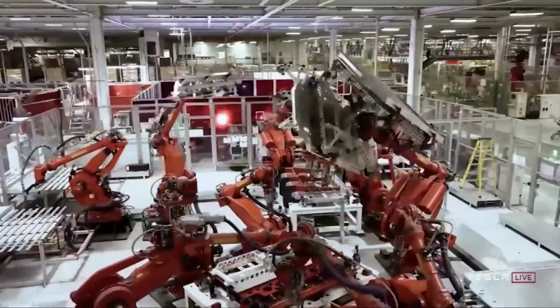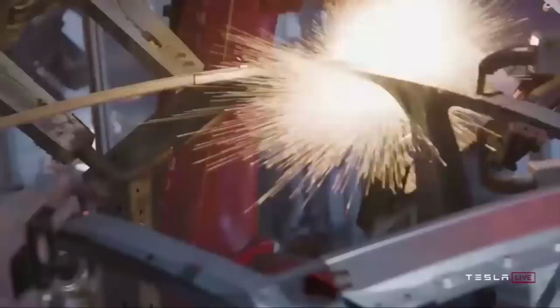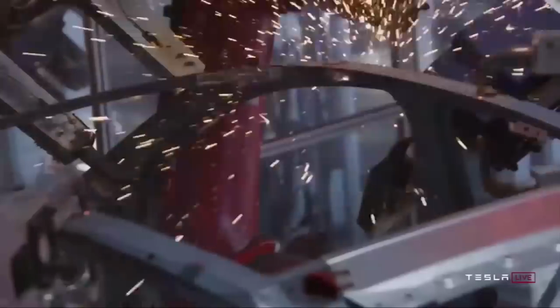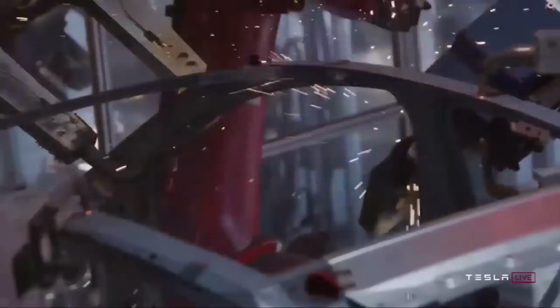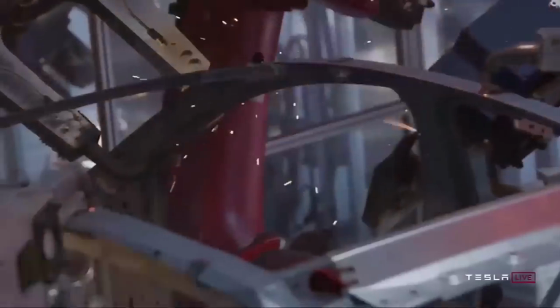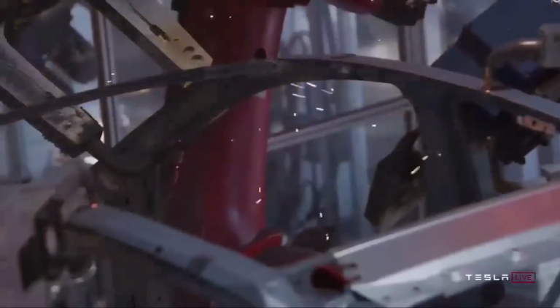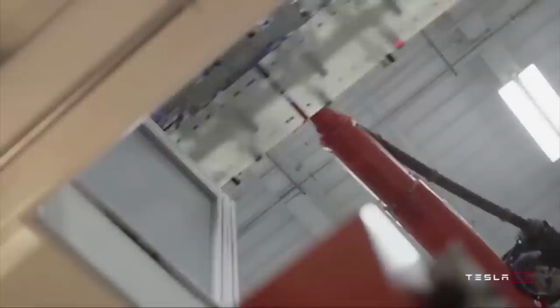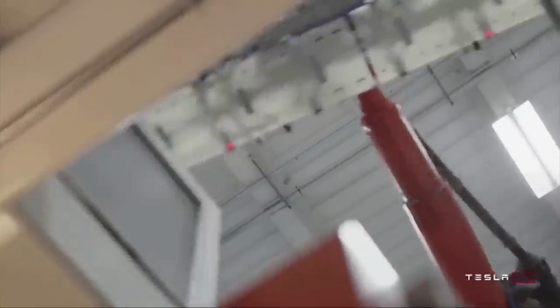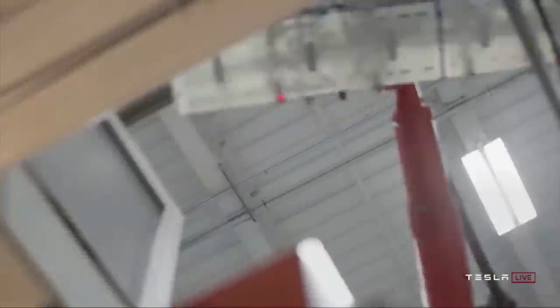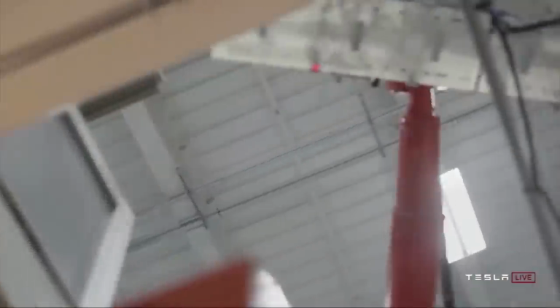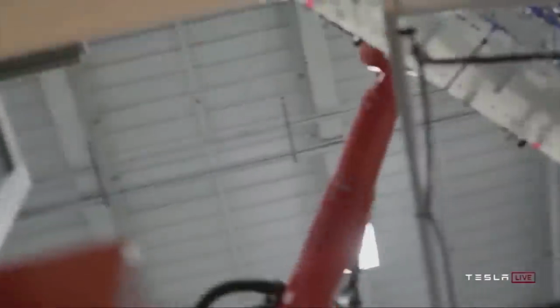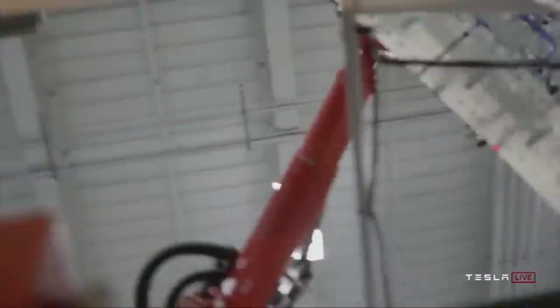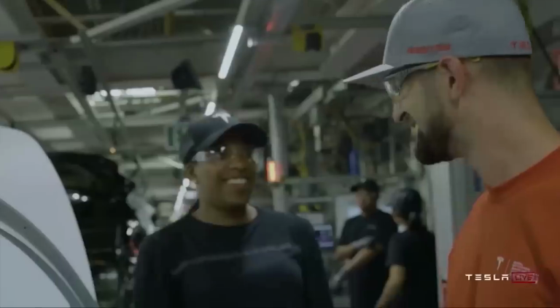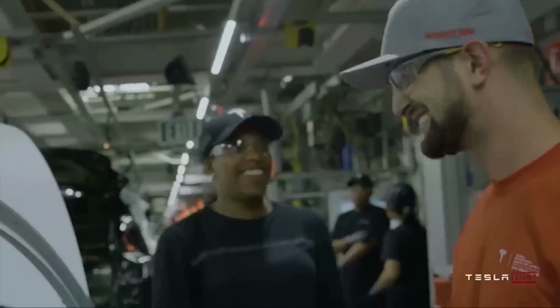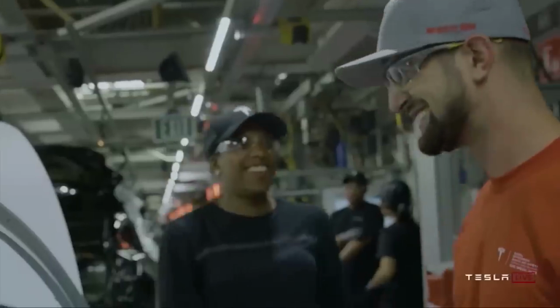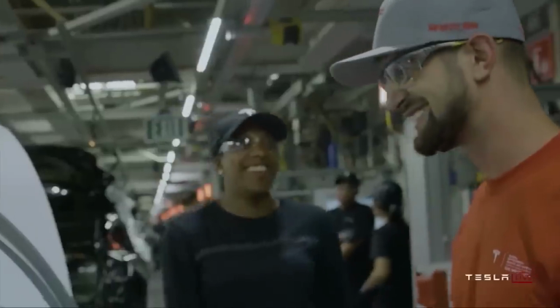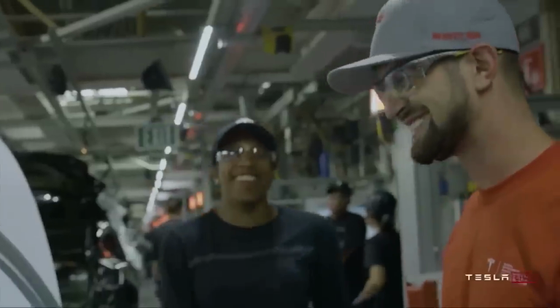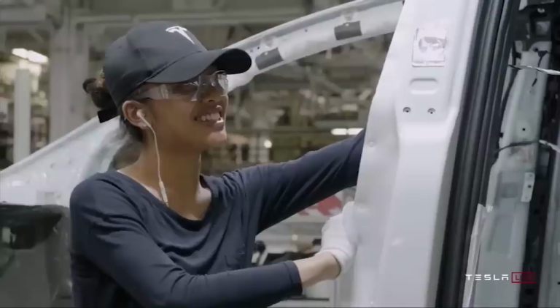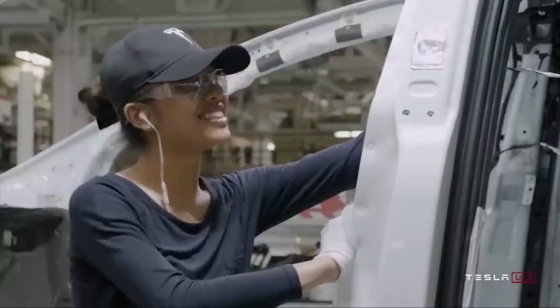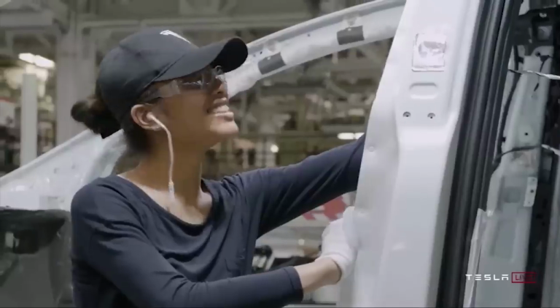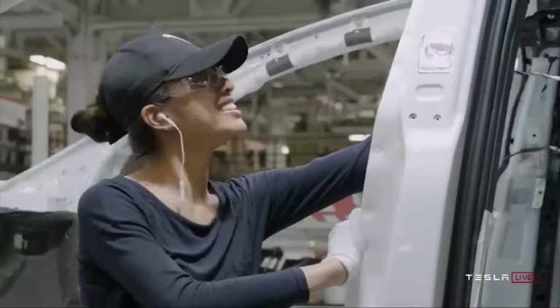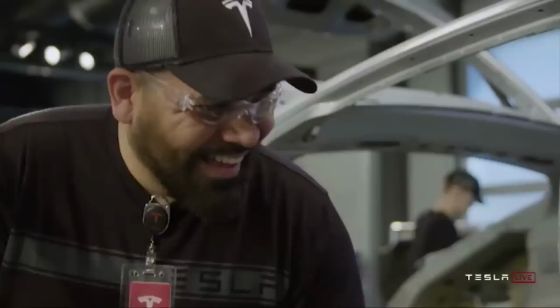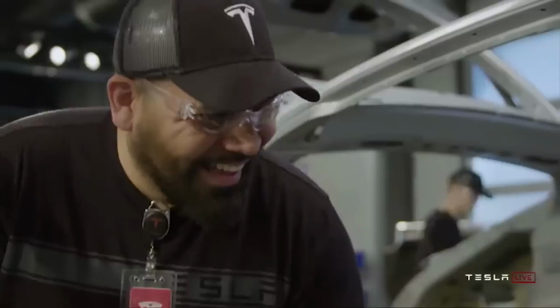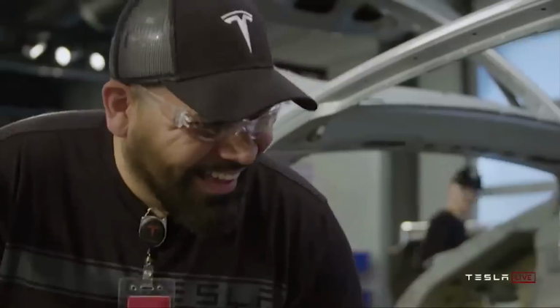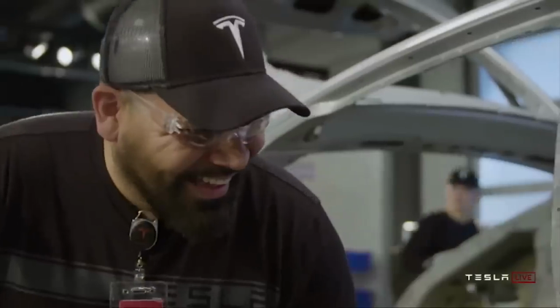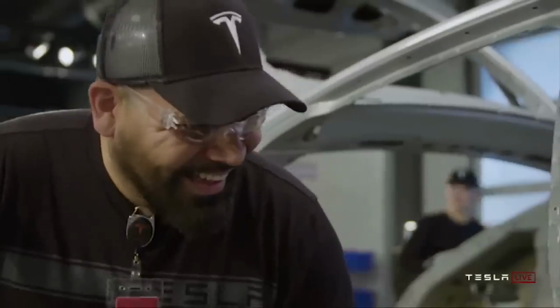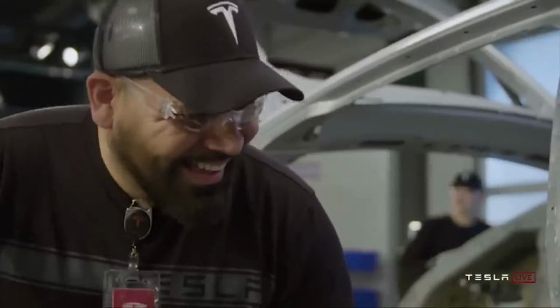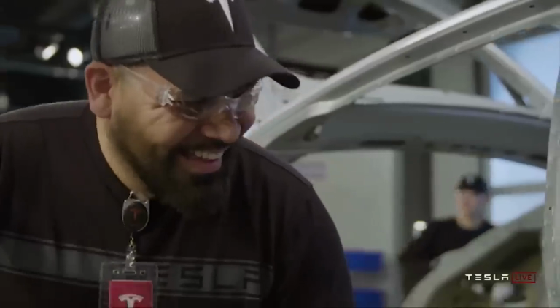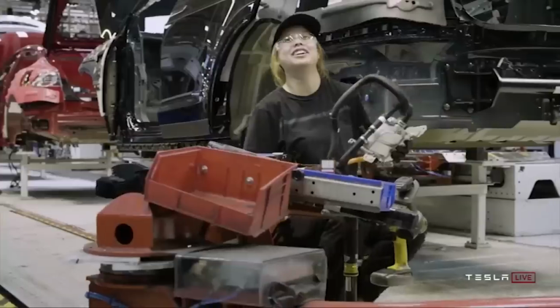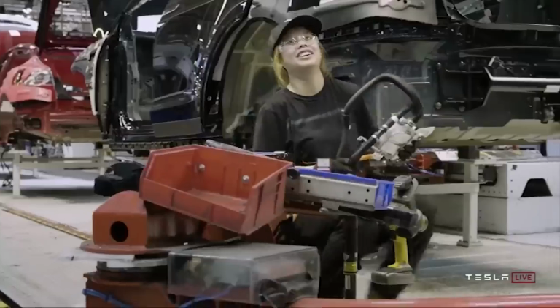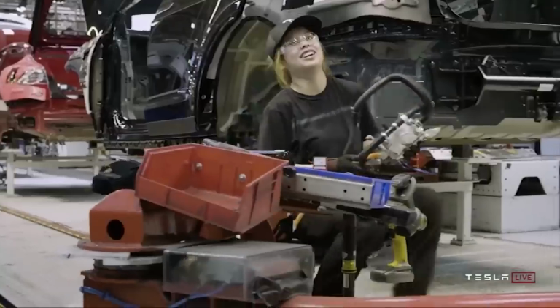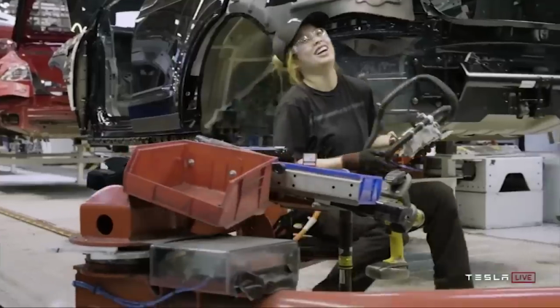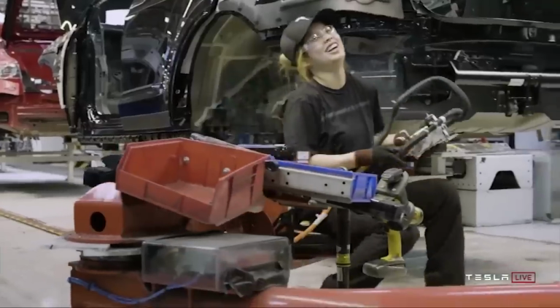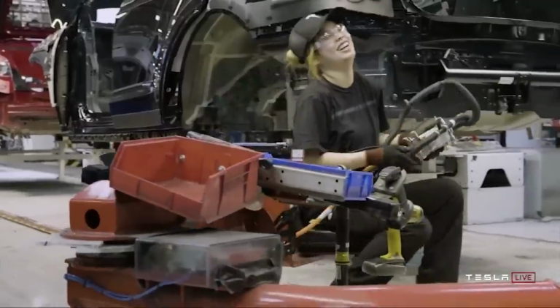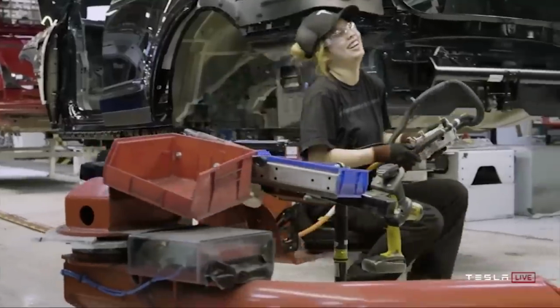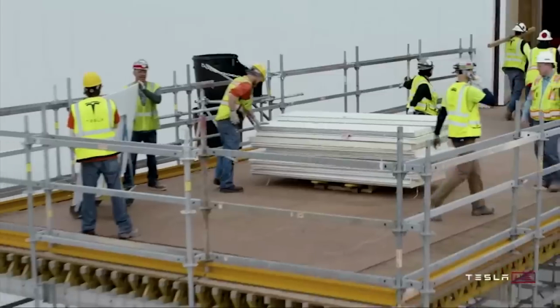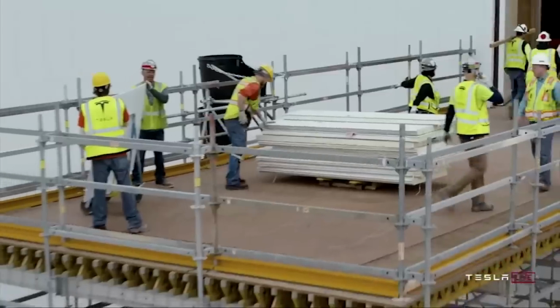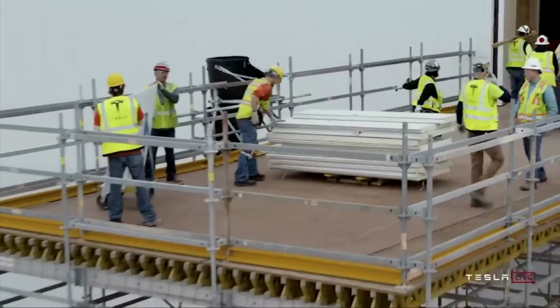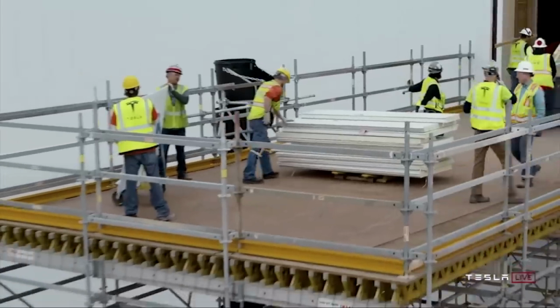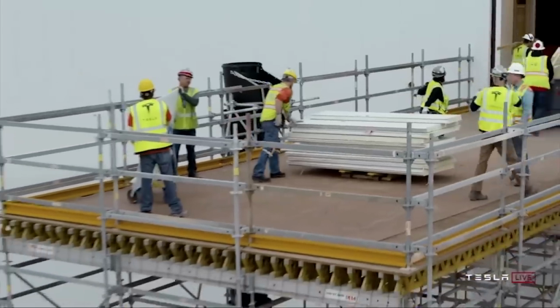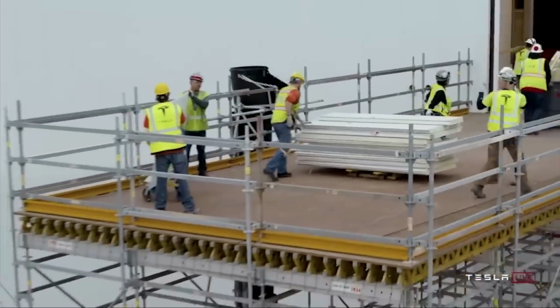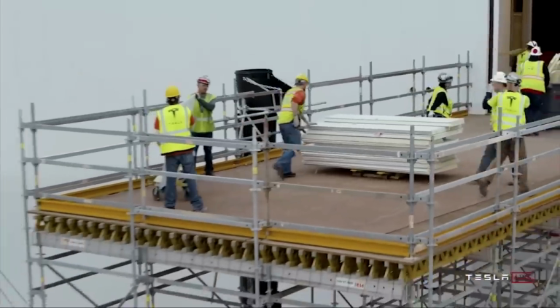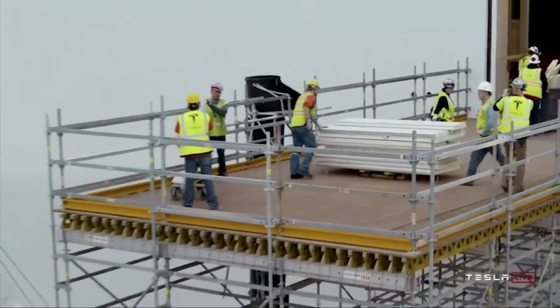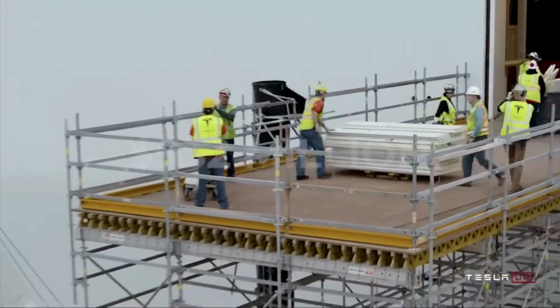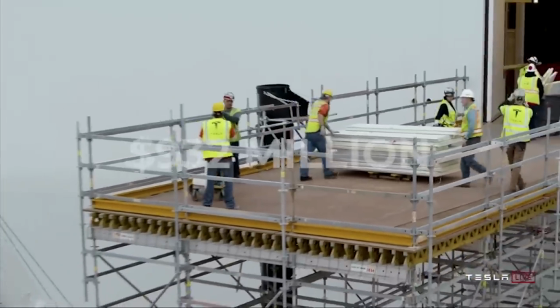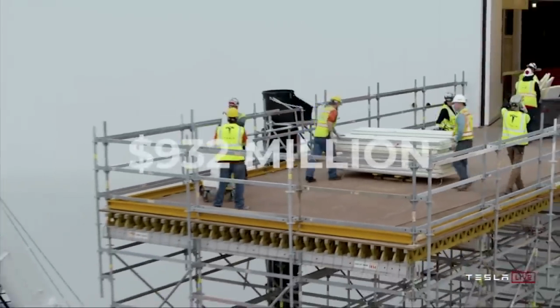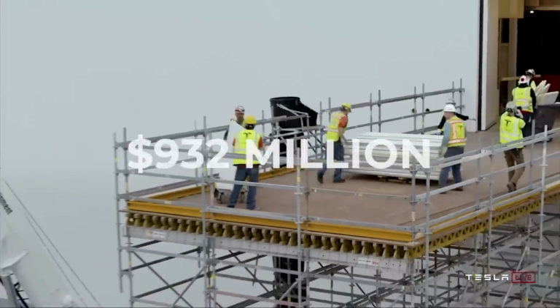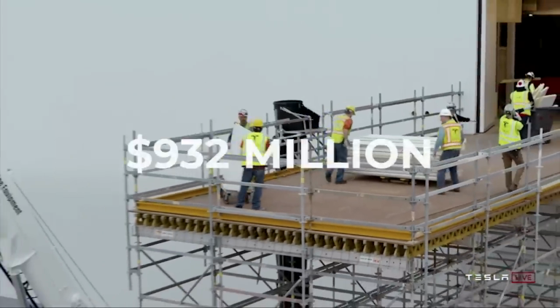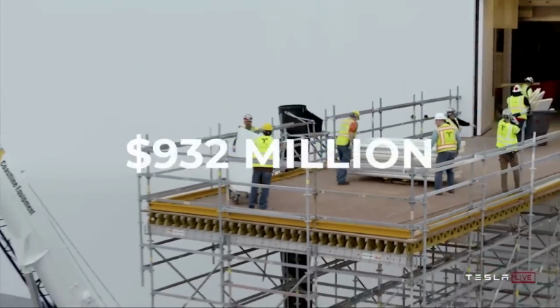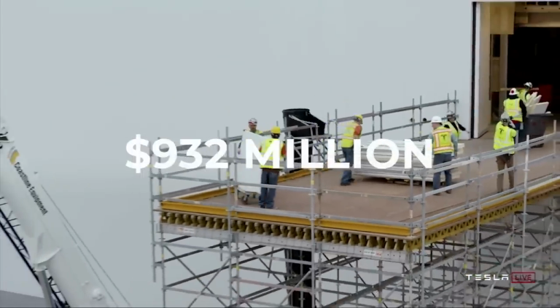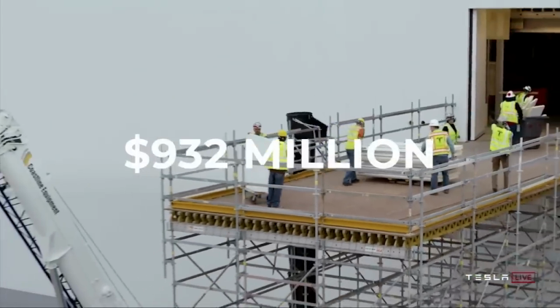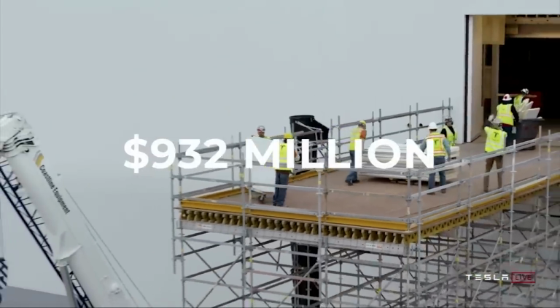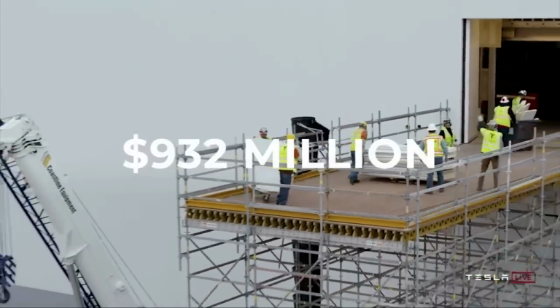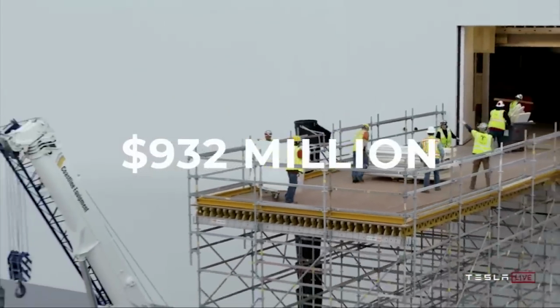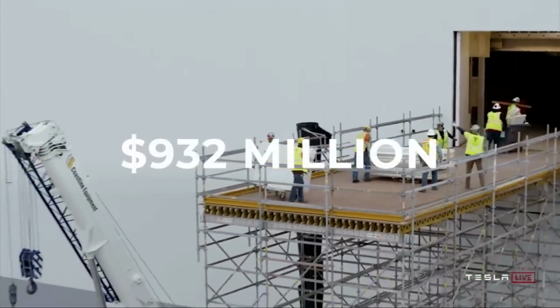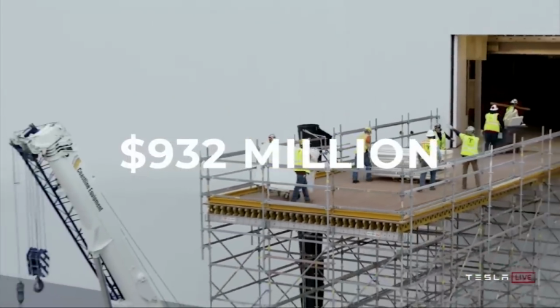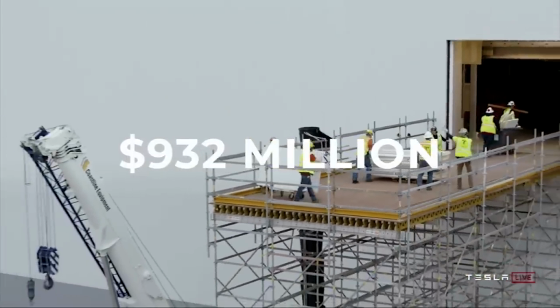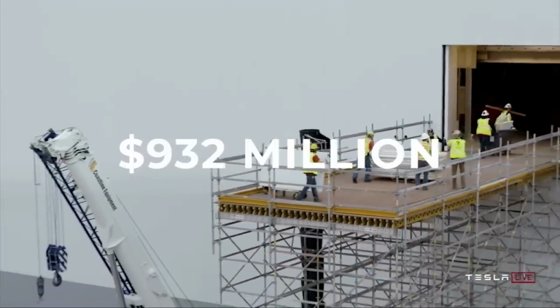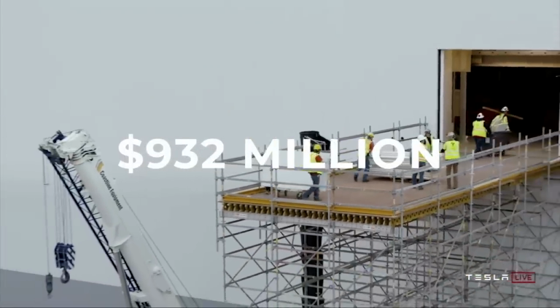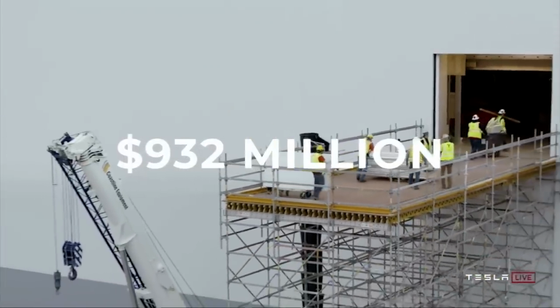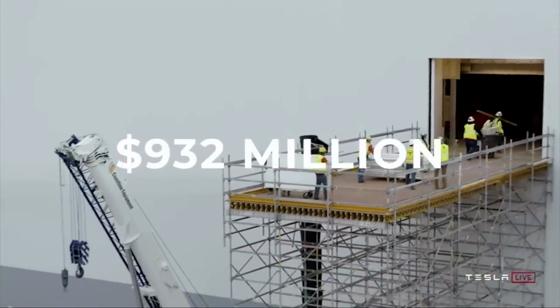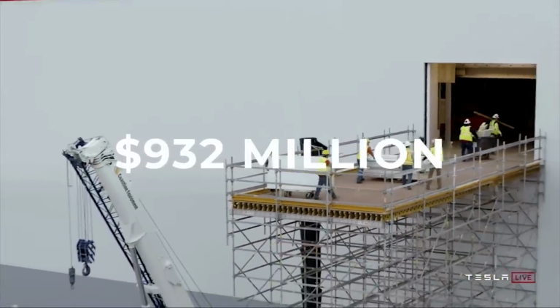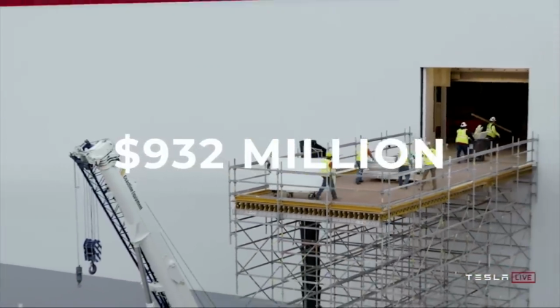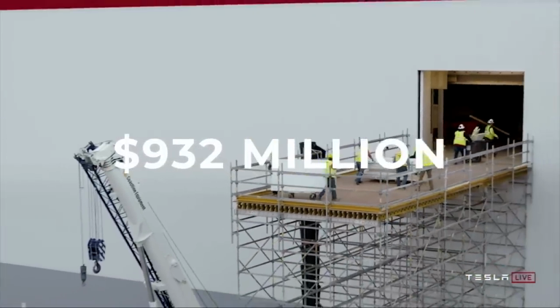In this video, we're going to go over the recent breakthroughs made by Tesla's Megapack projects, which includes the UK's $932 million savings and much more.